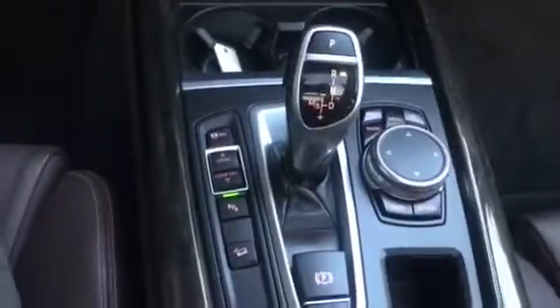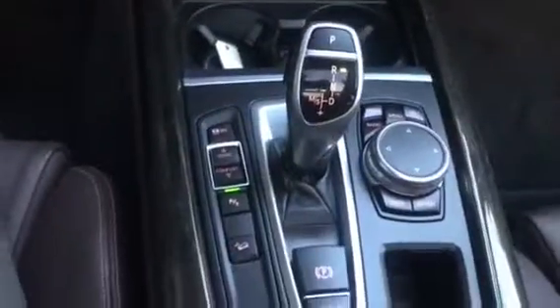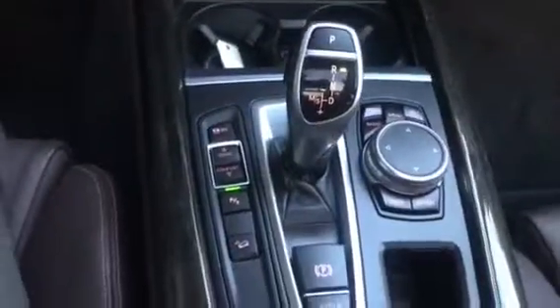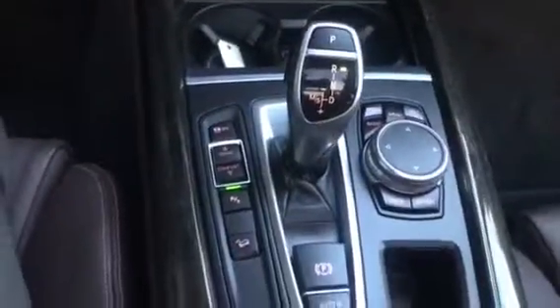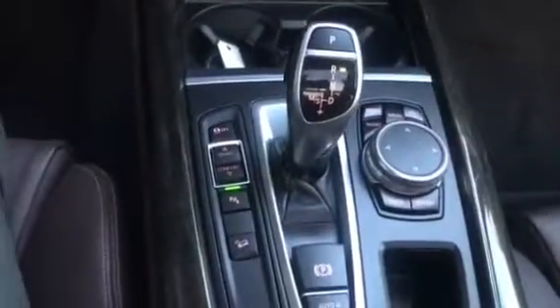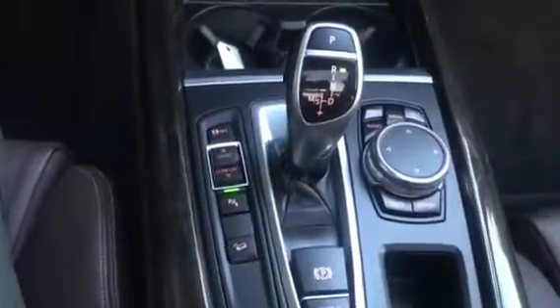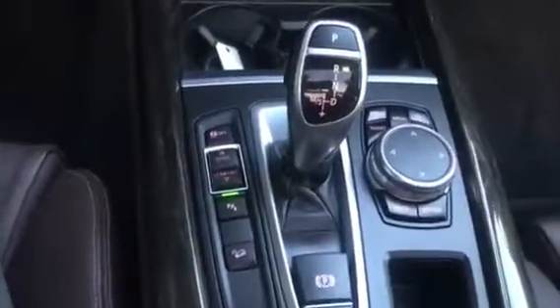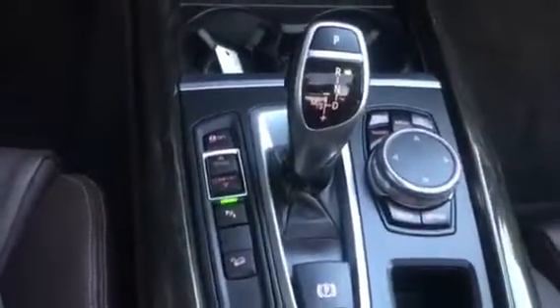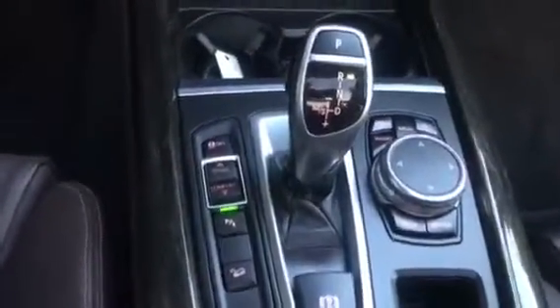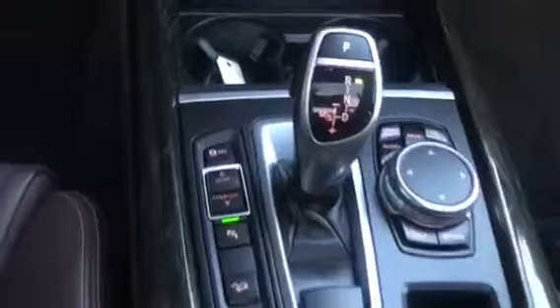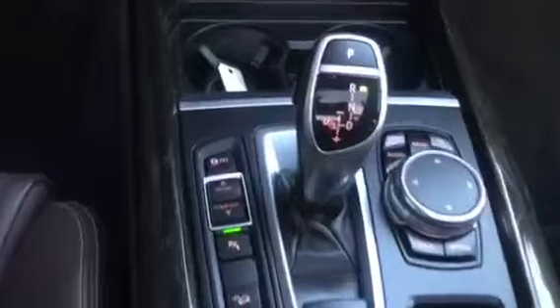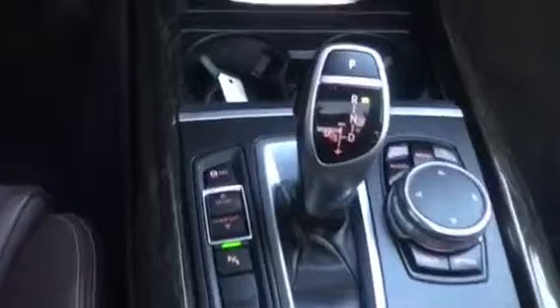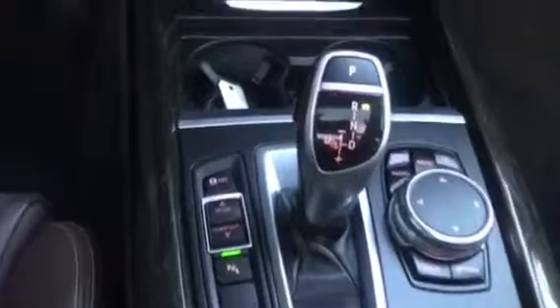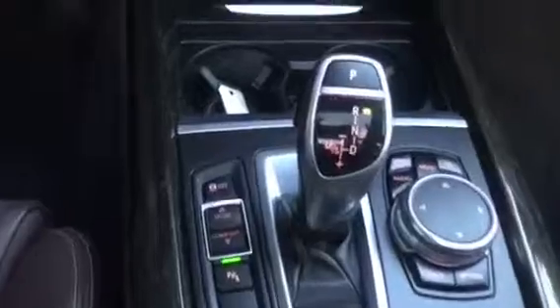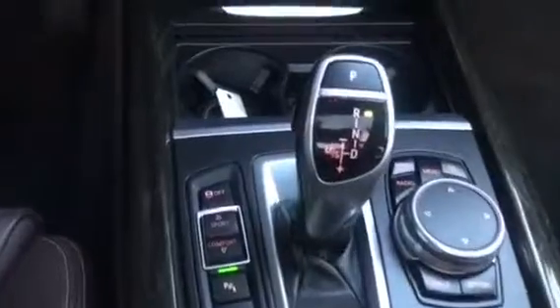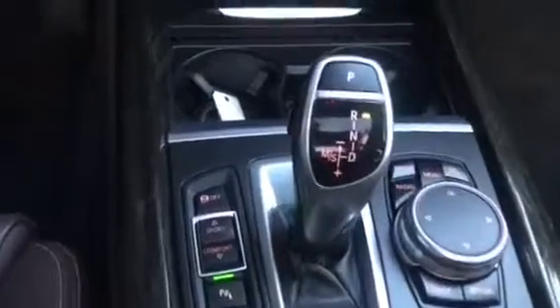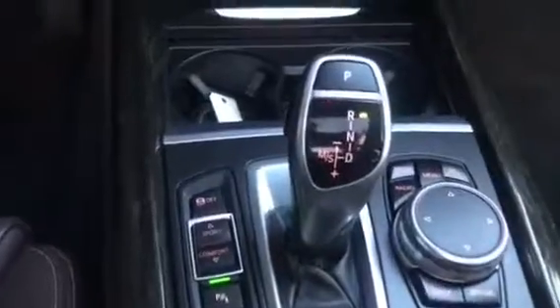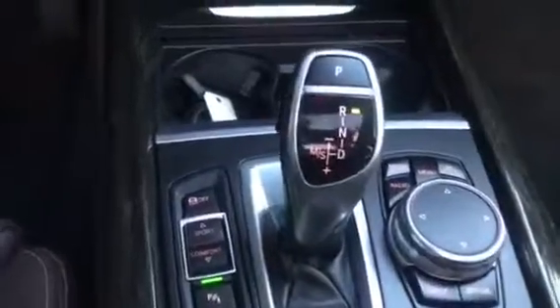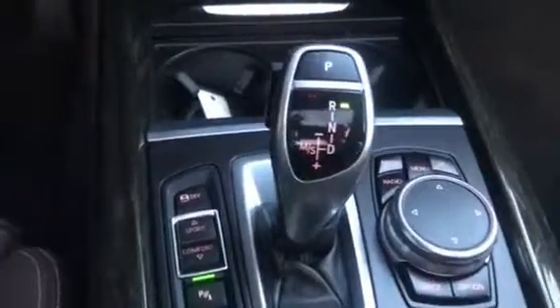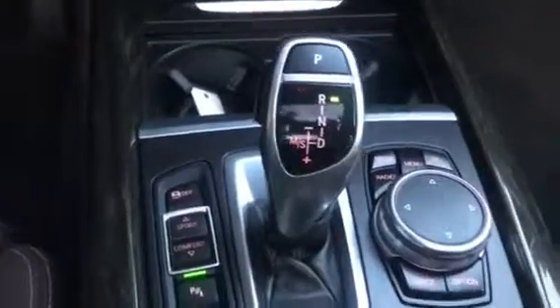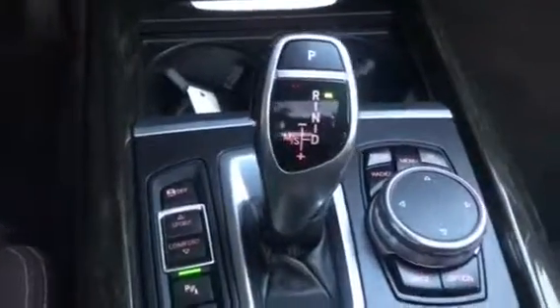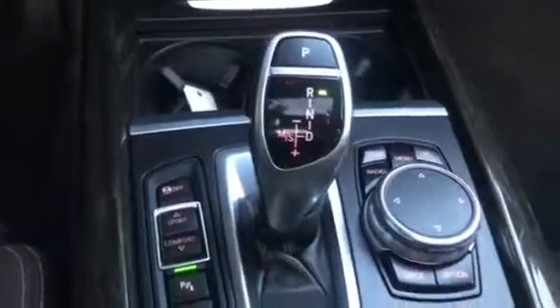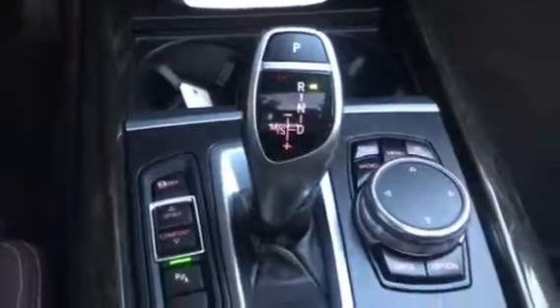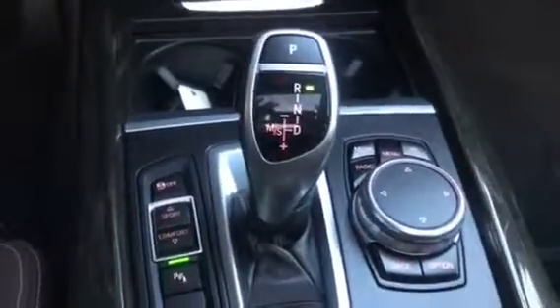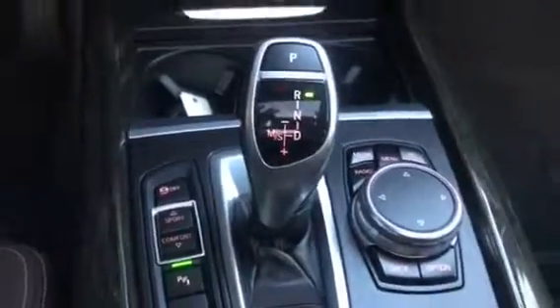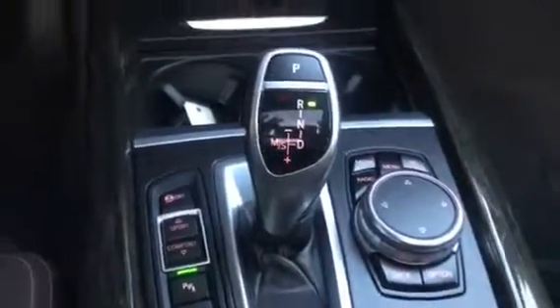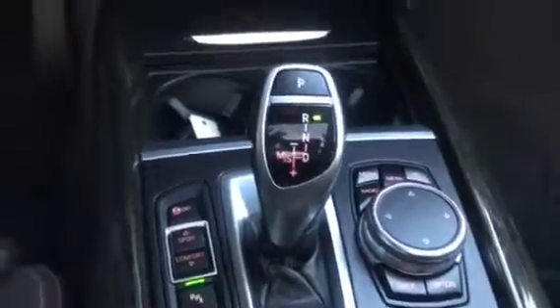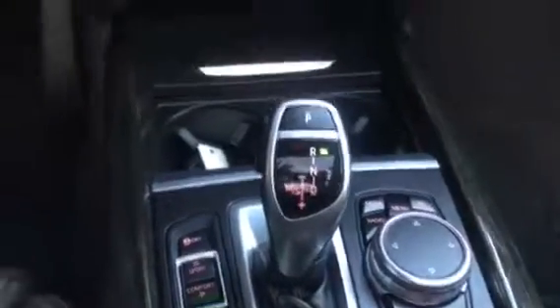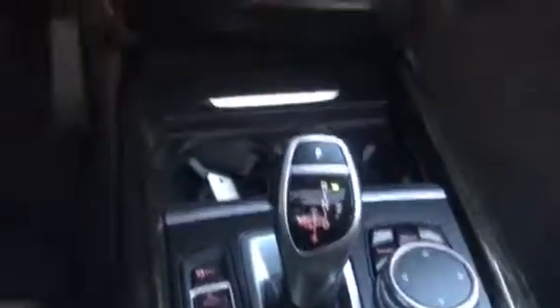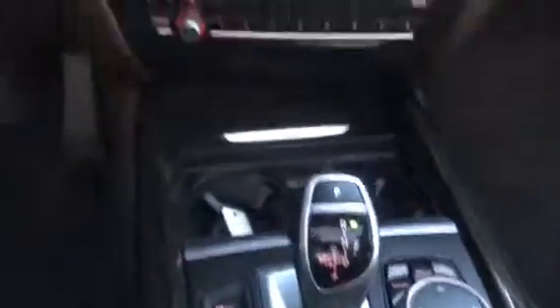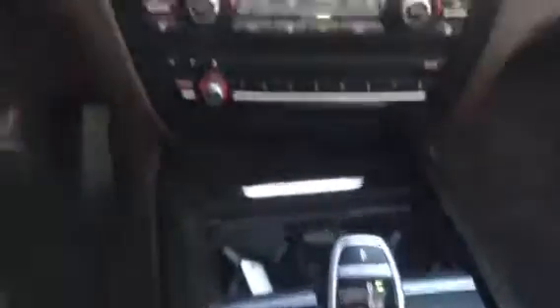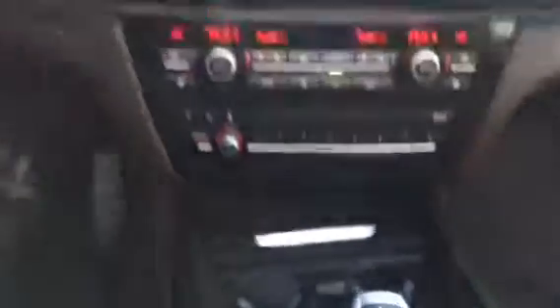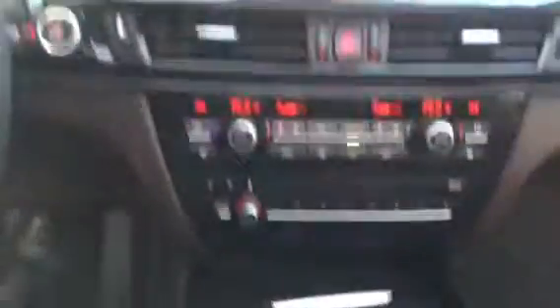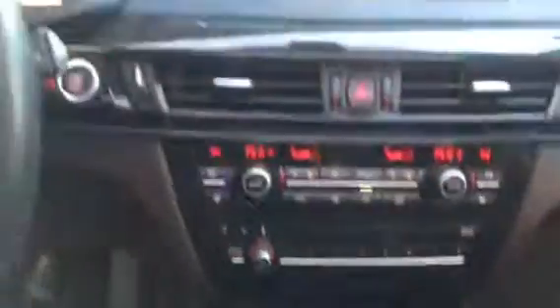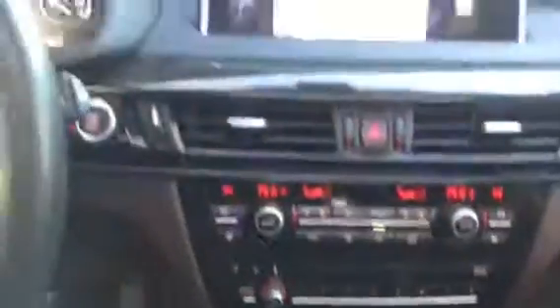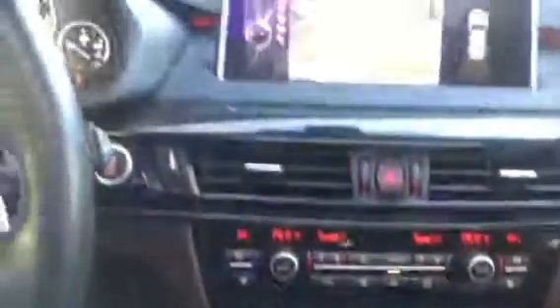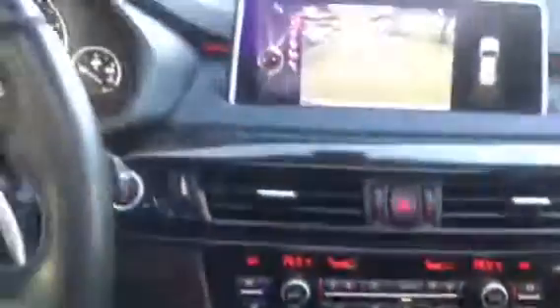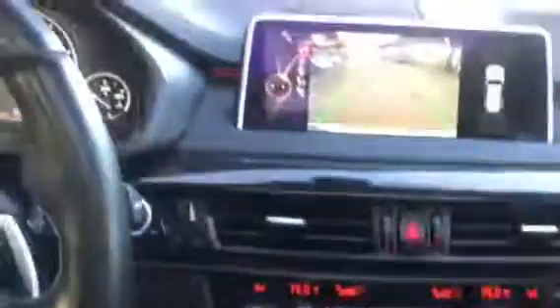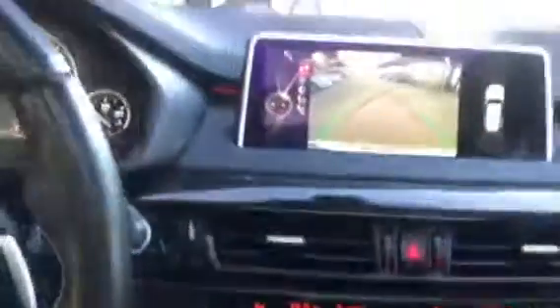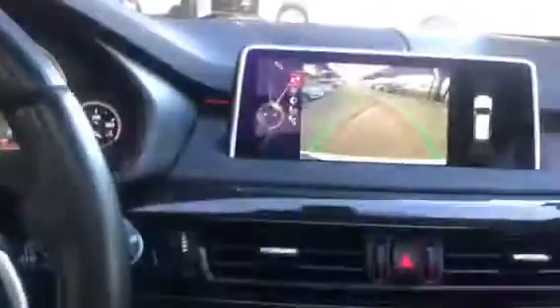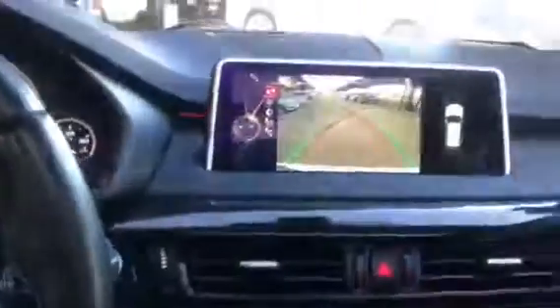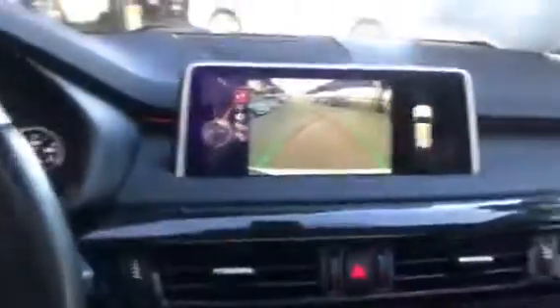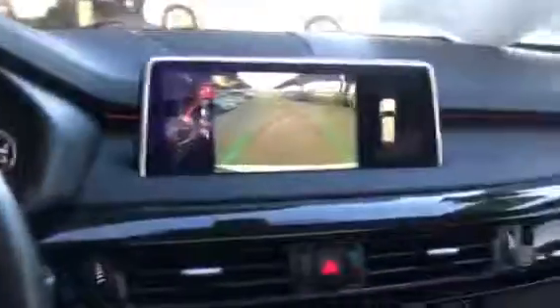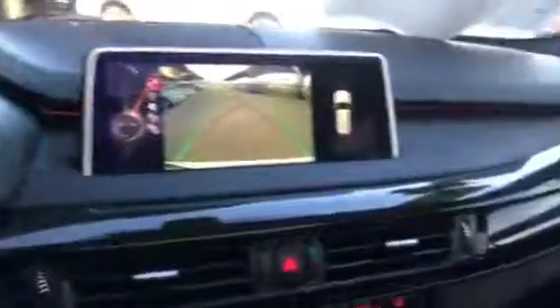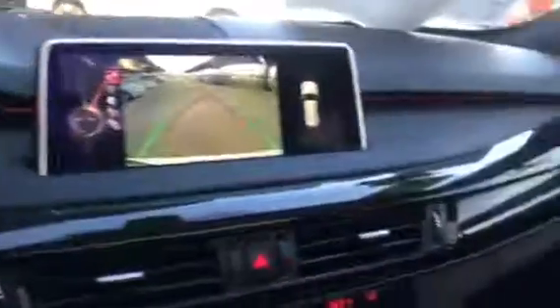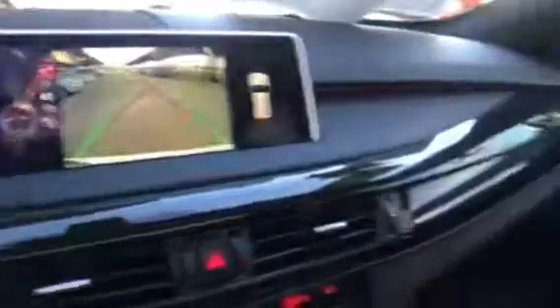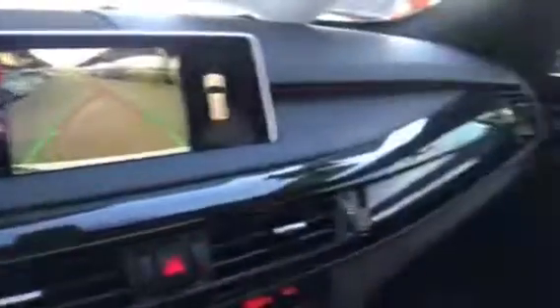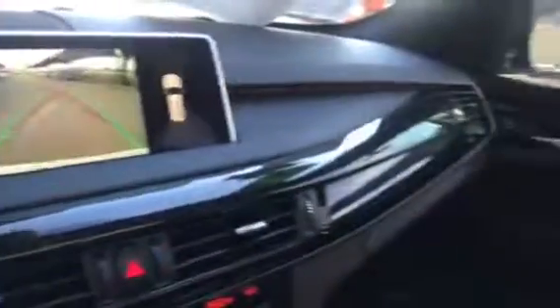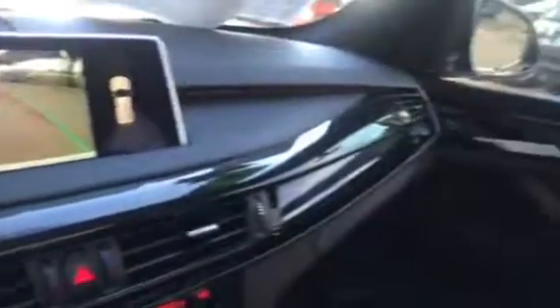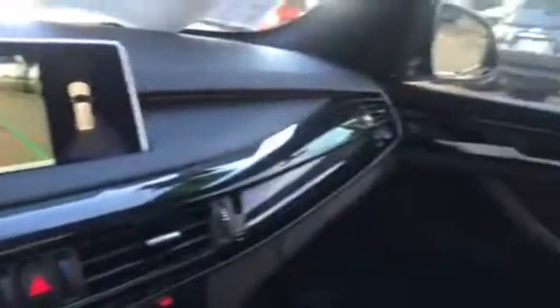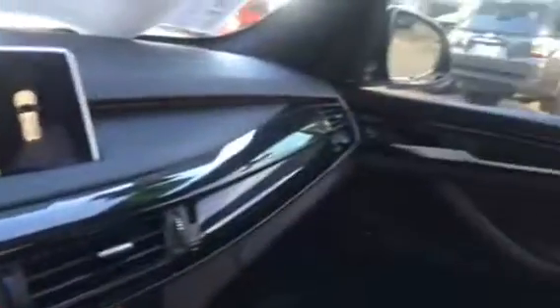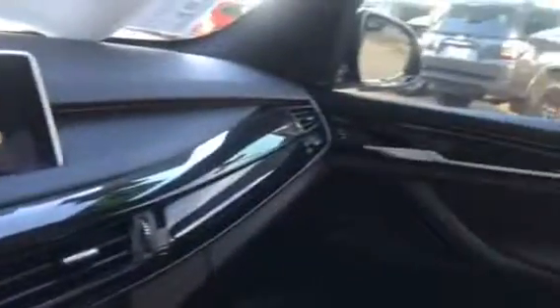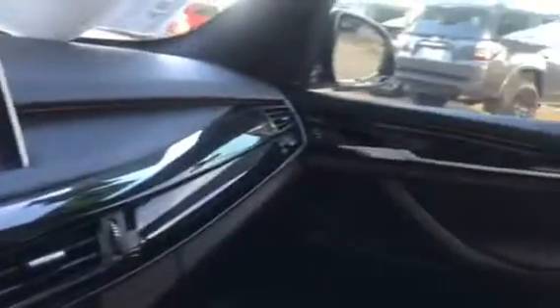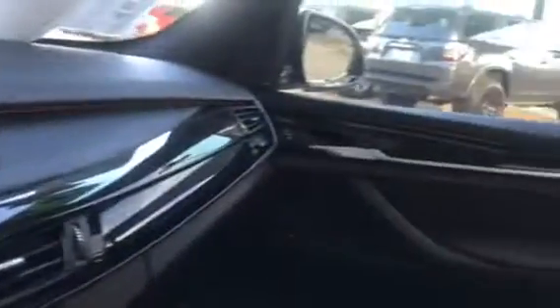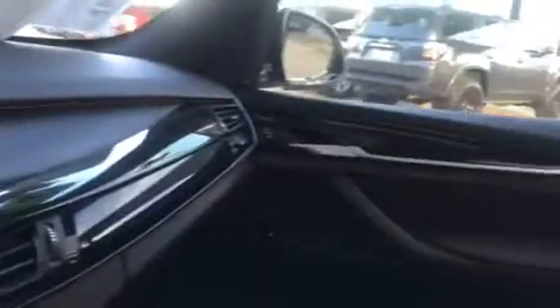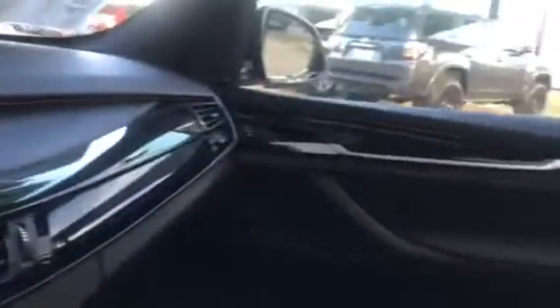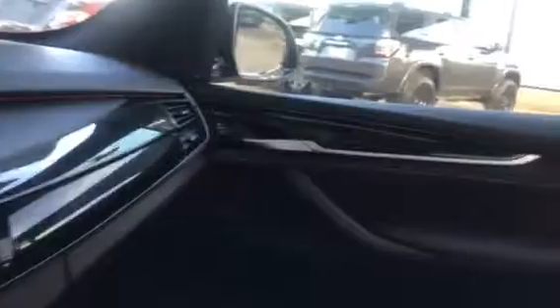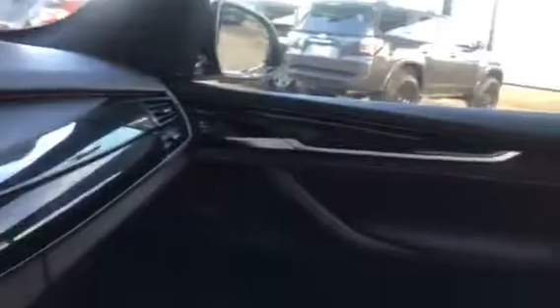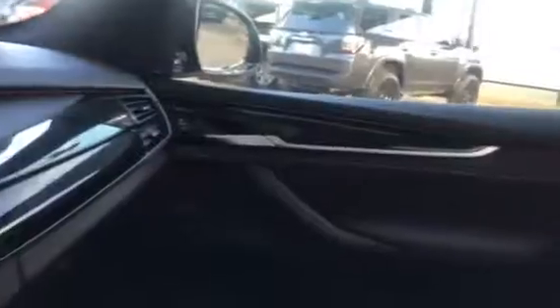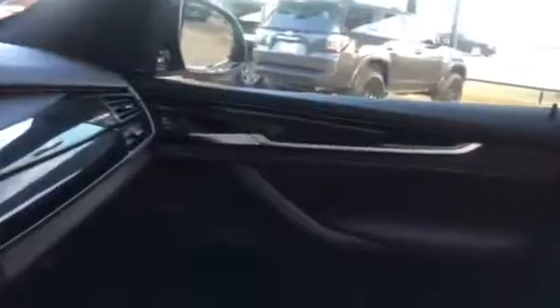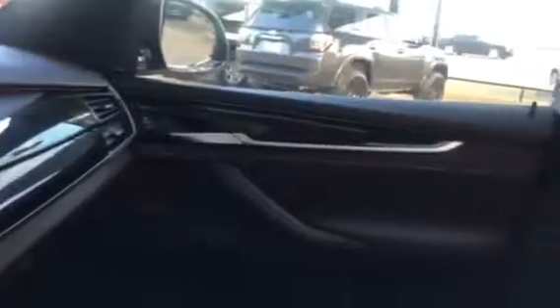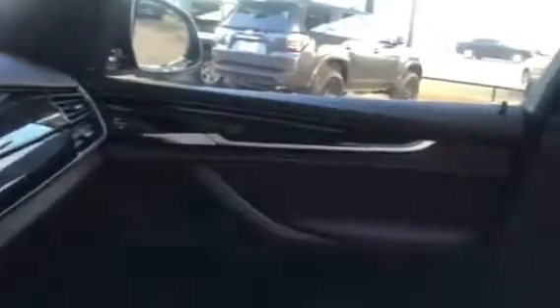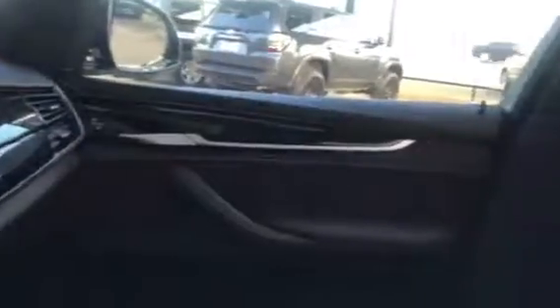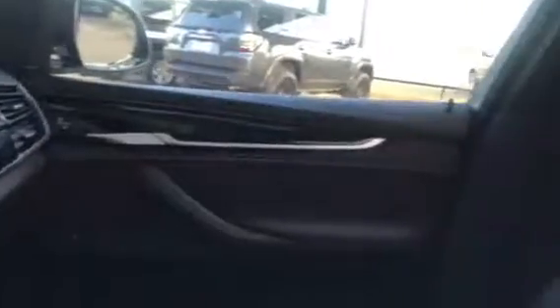Eco, Pro, Comfort, and Sport. And your iDrive controller to make navigating through the system just really, really convenient.